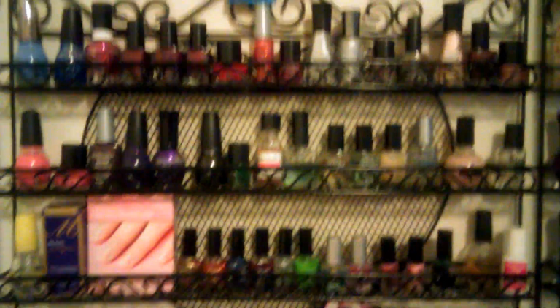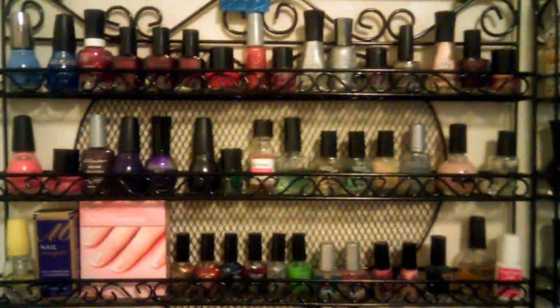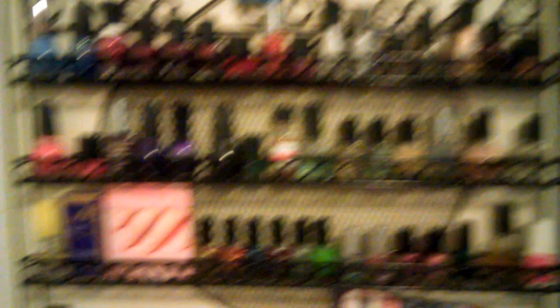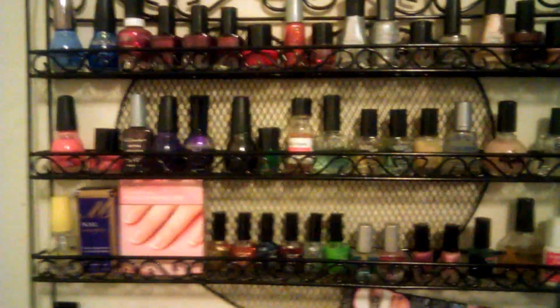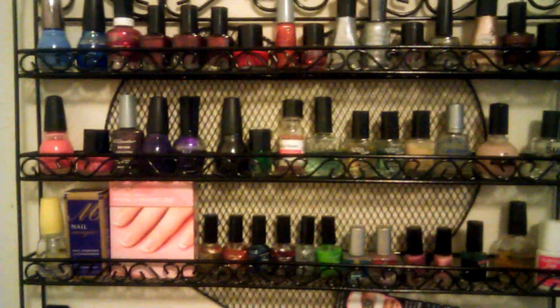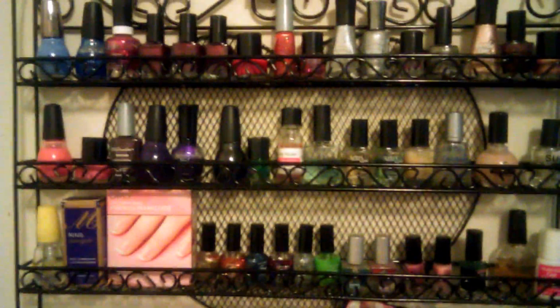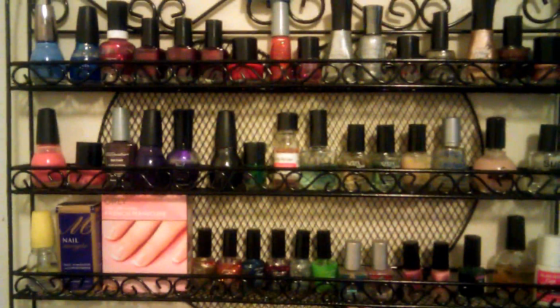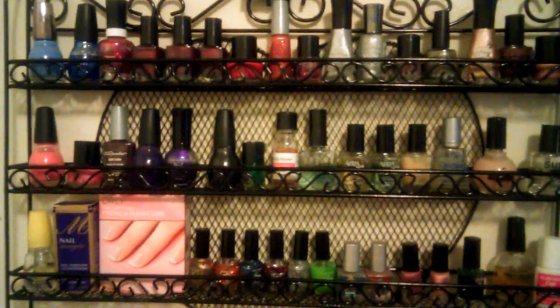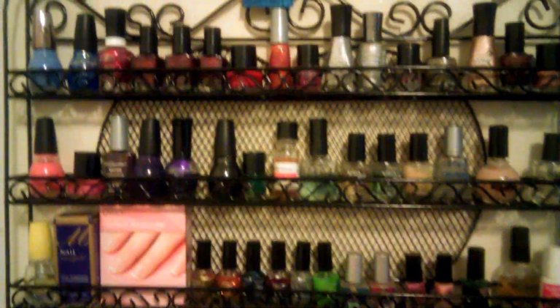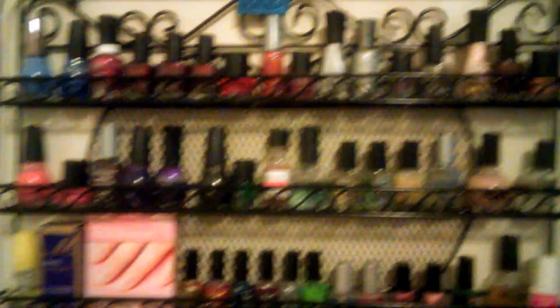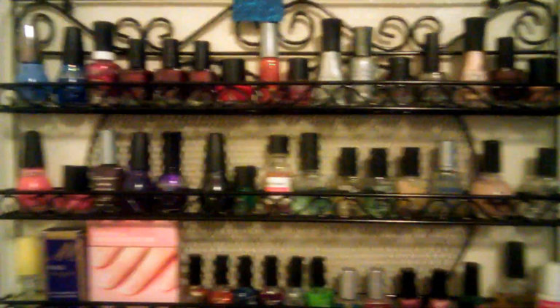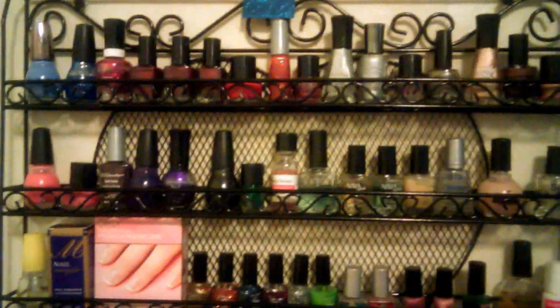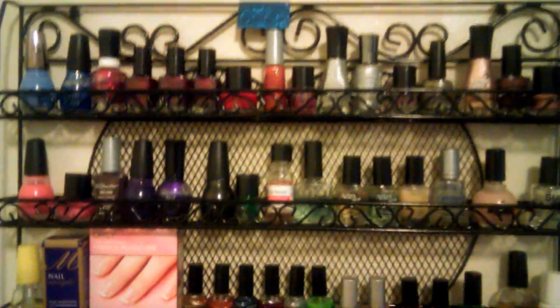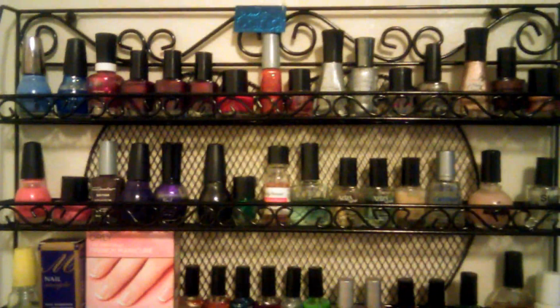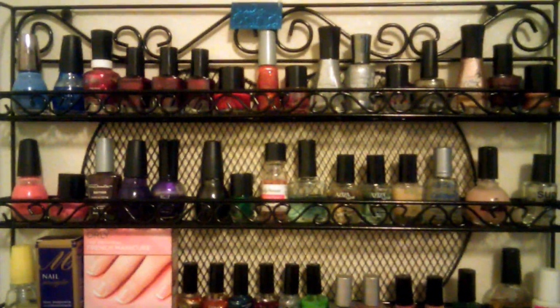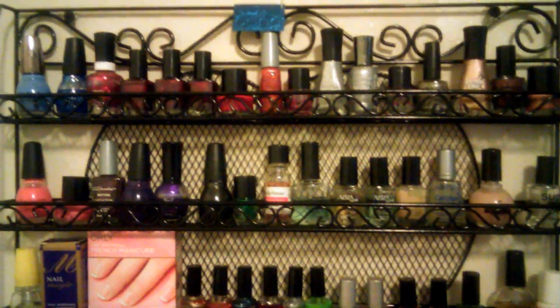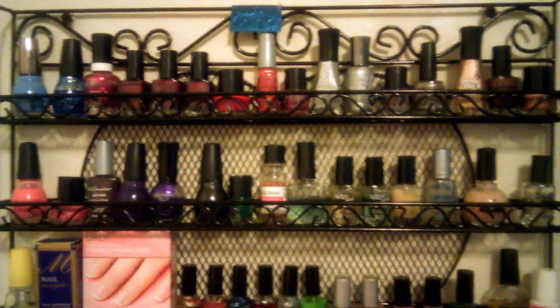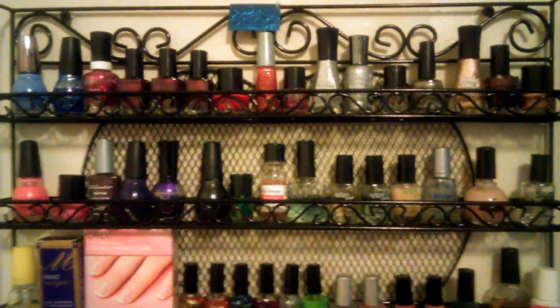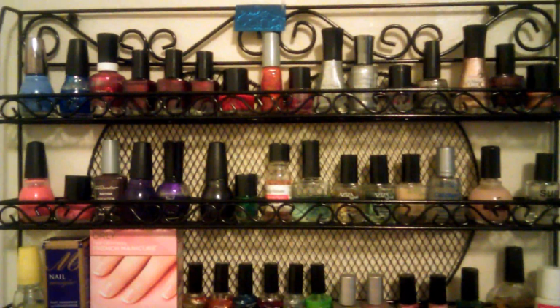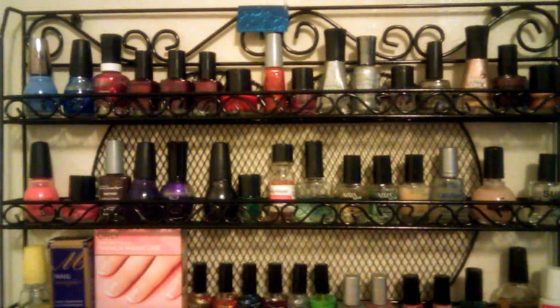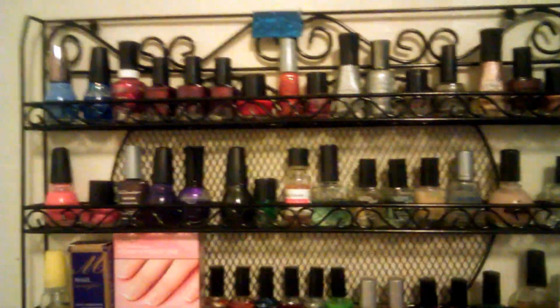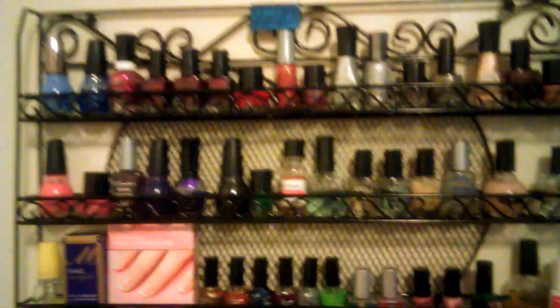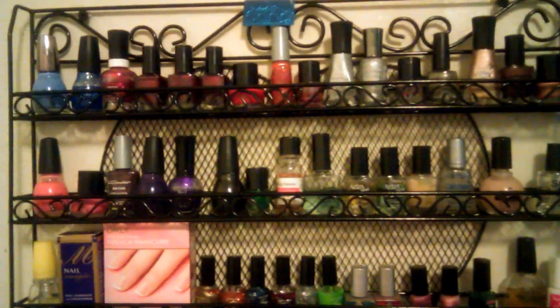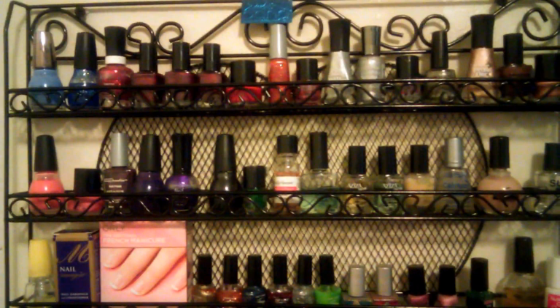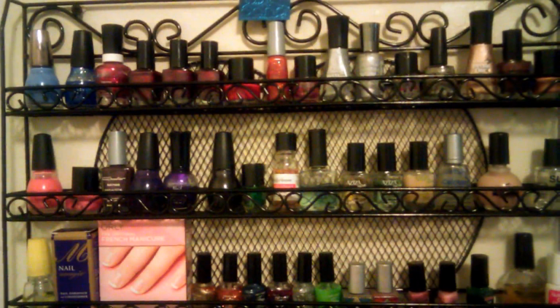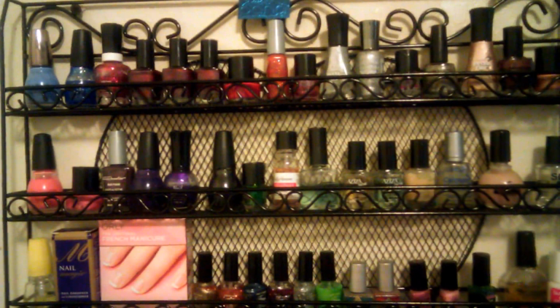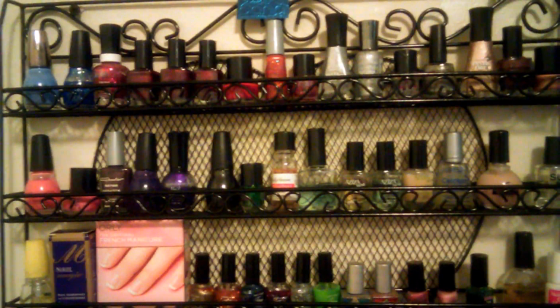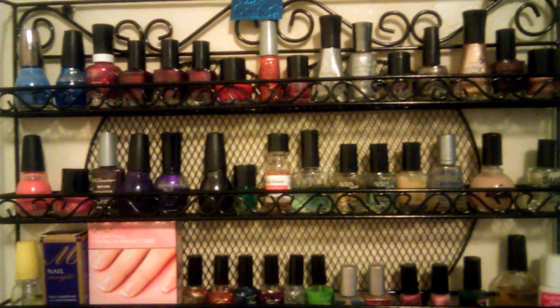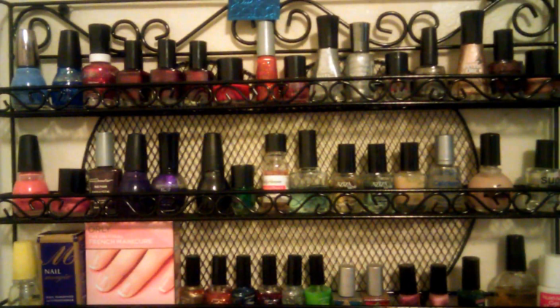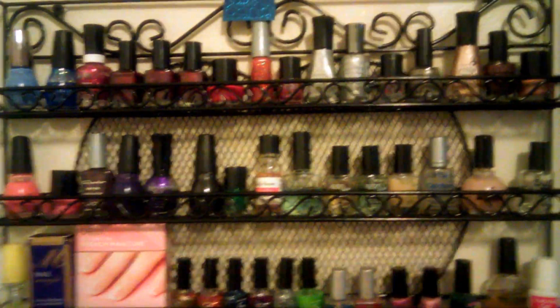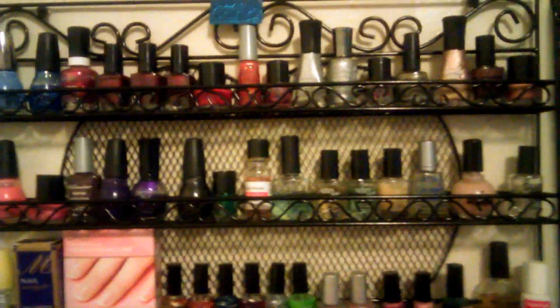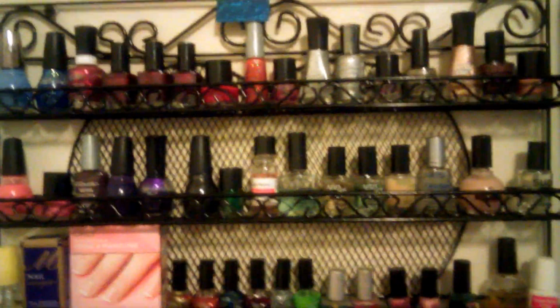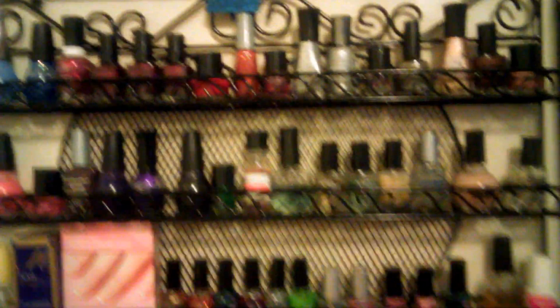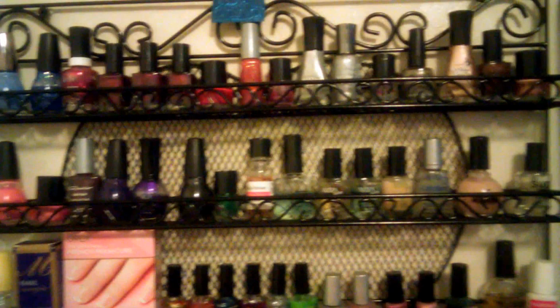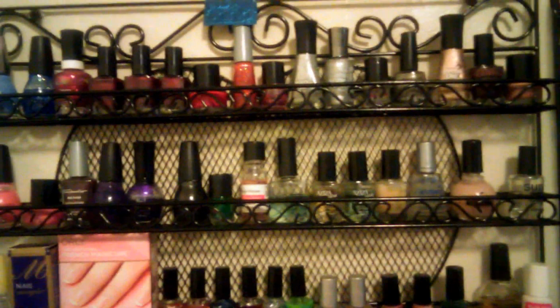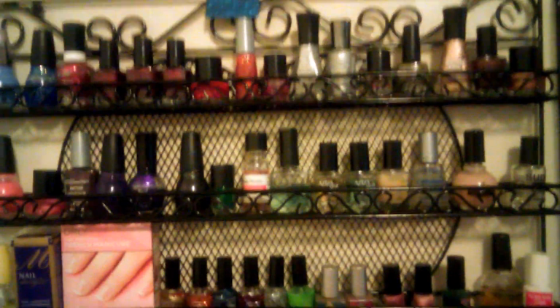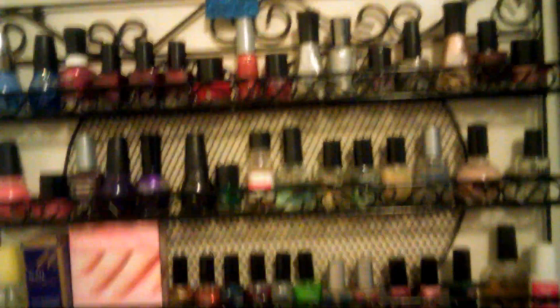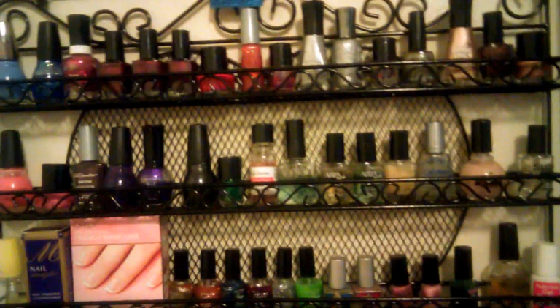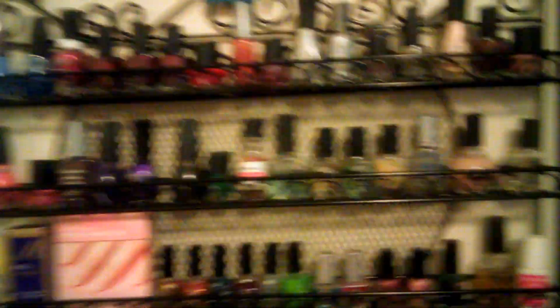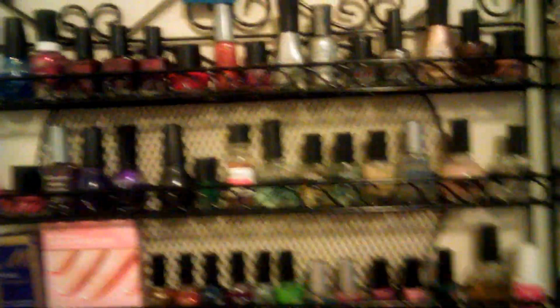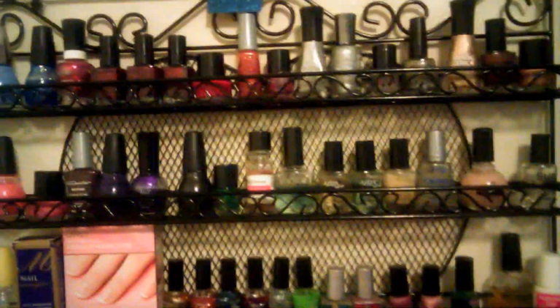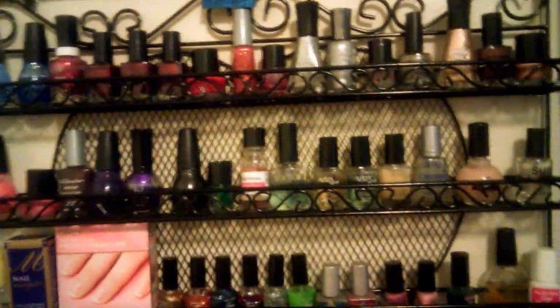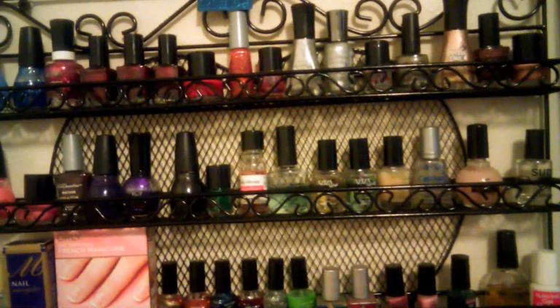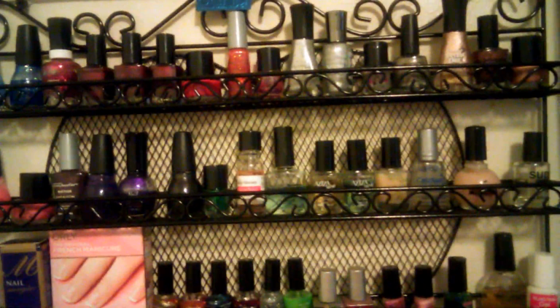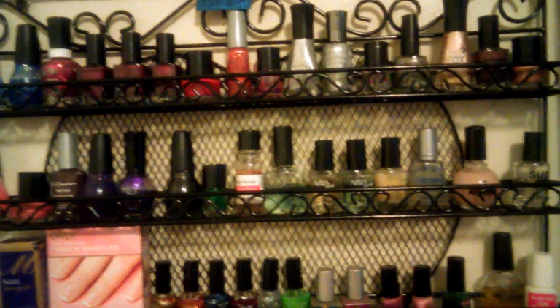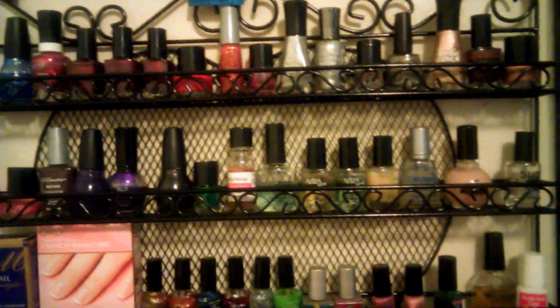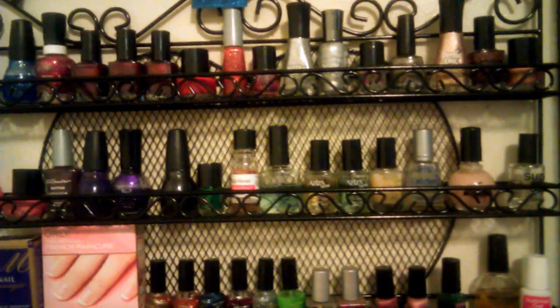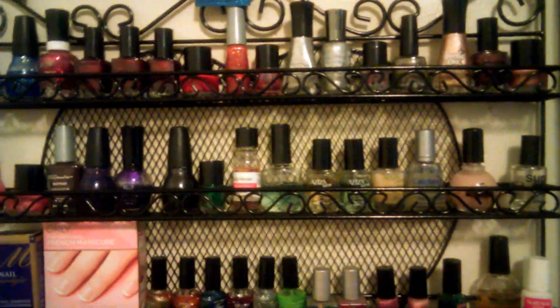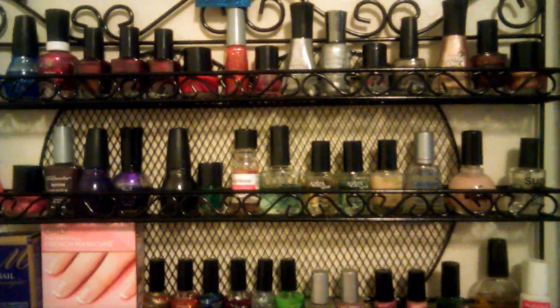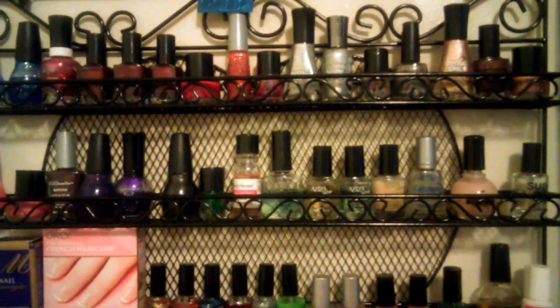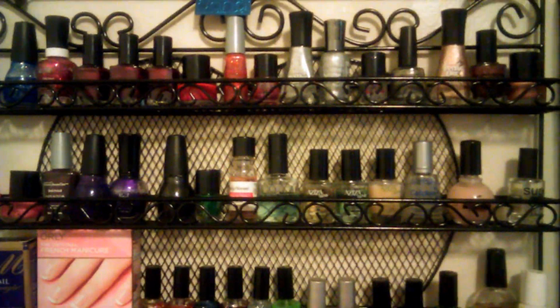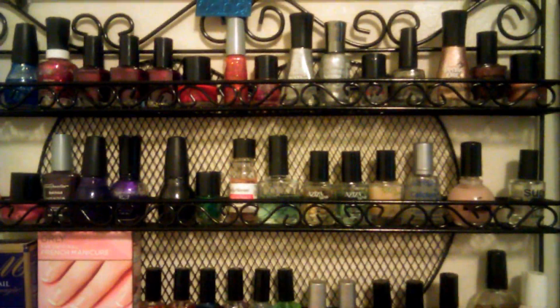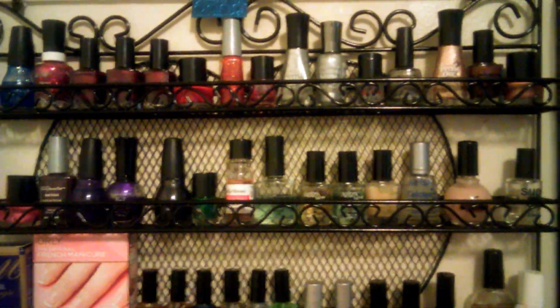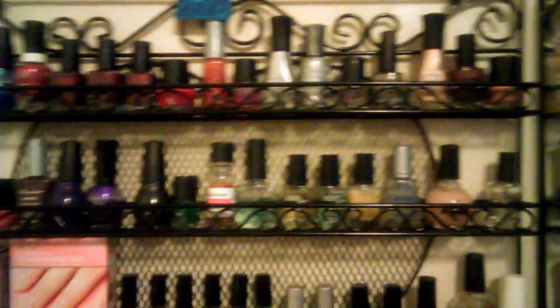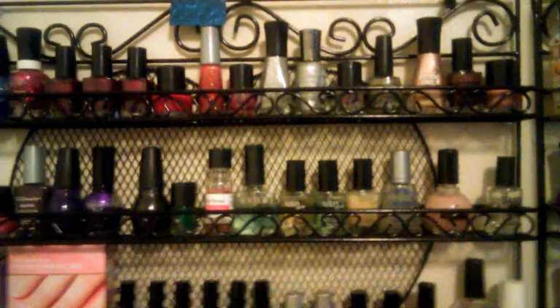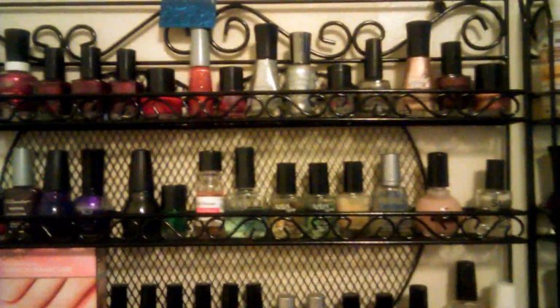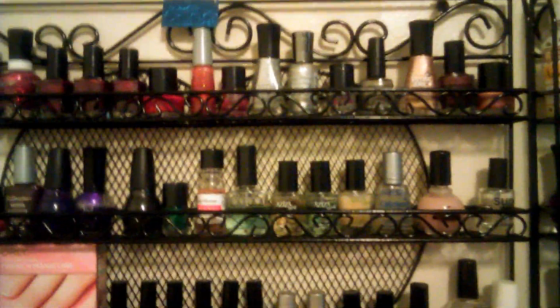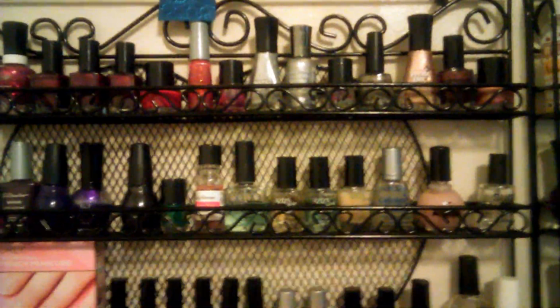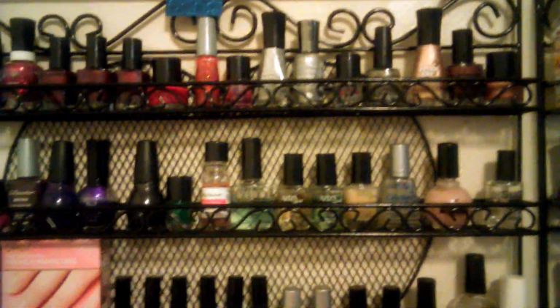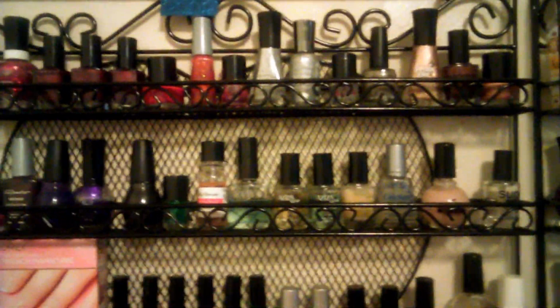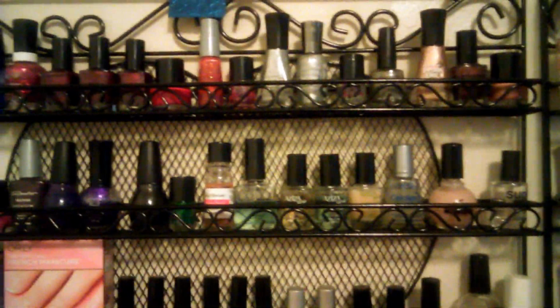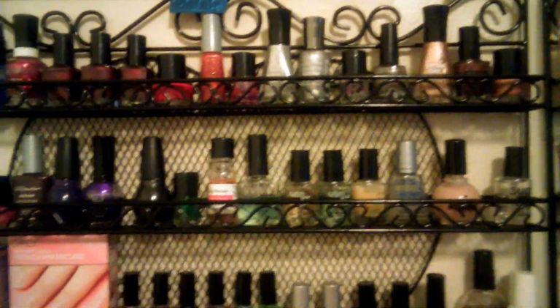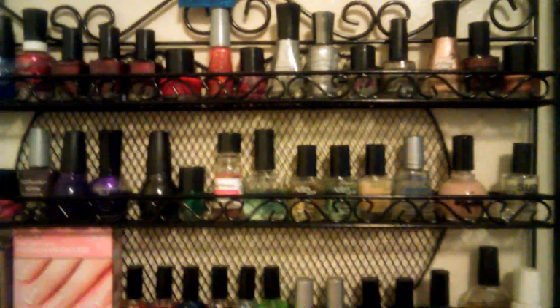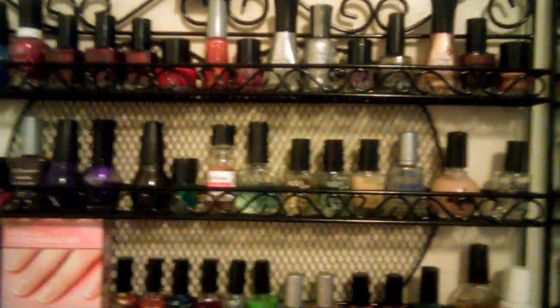Hello everybody, this is Tiffany. I know I haven't made a video in a long time, but this video I just wanted to share my collection.